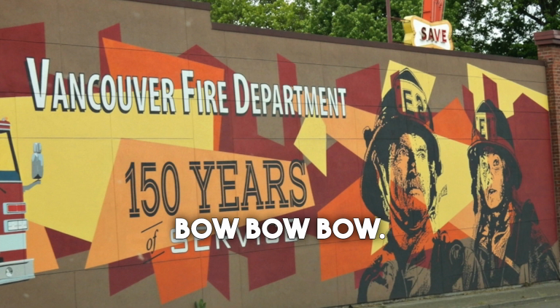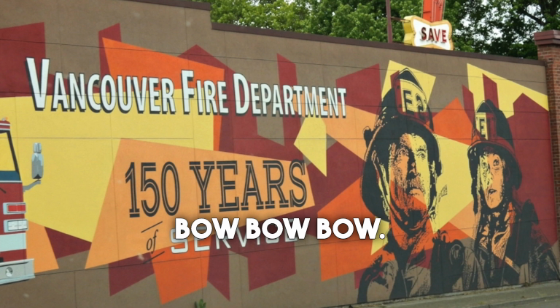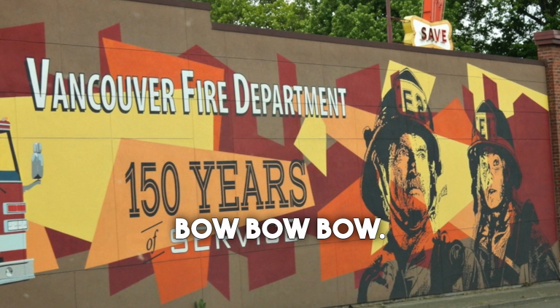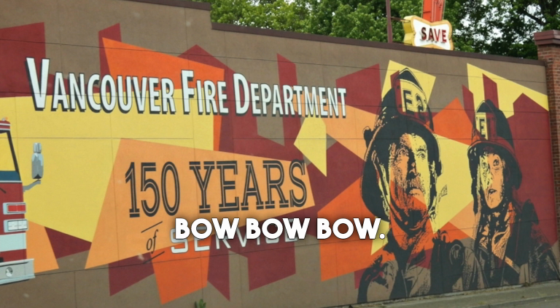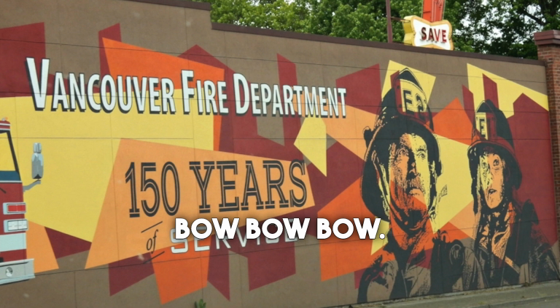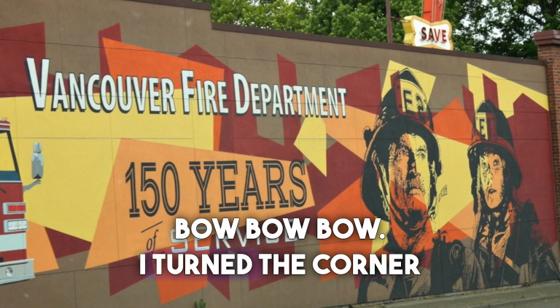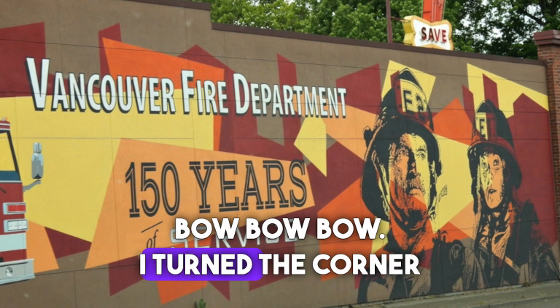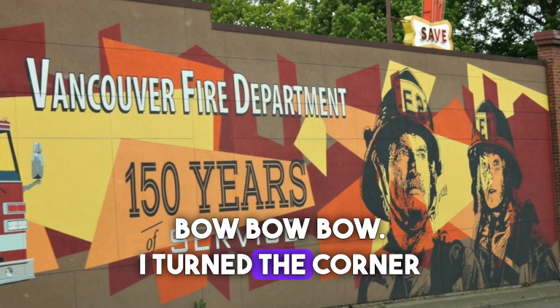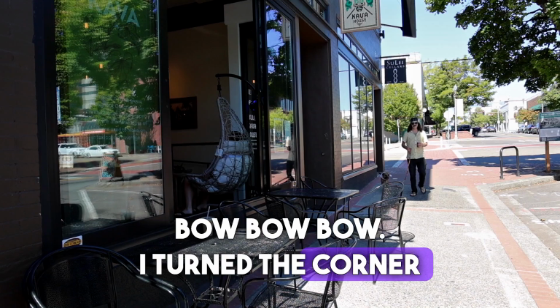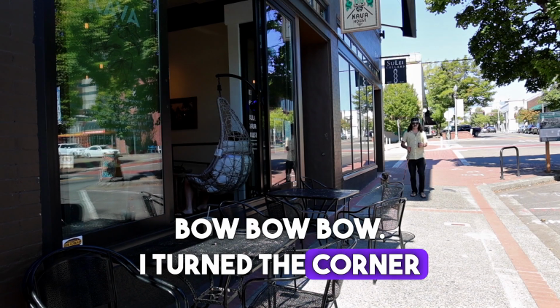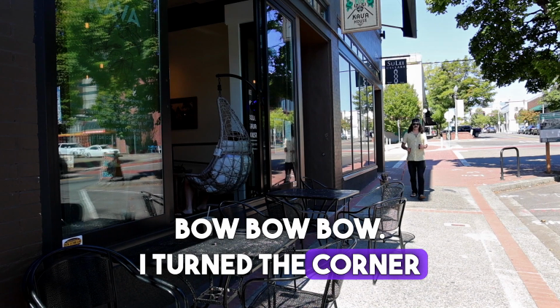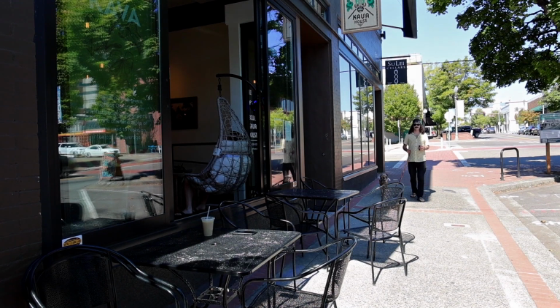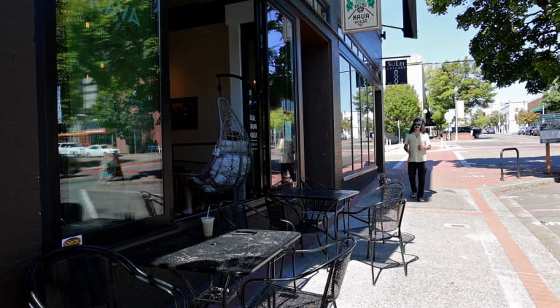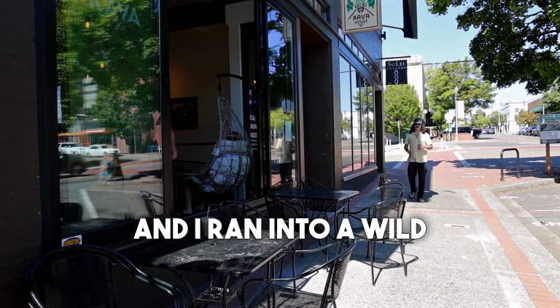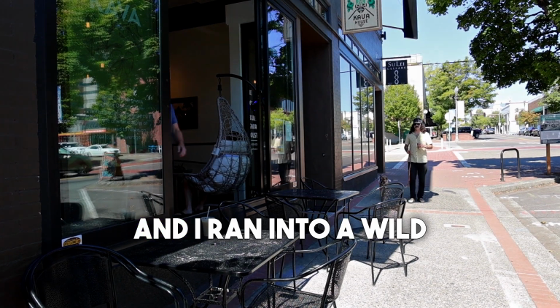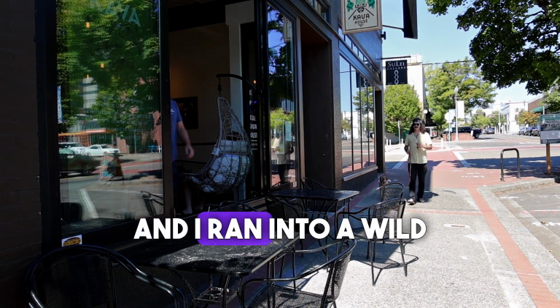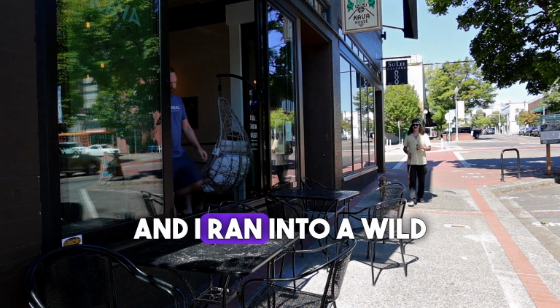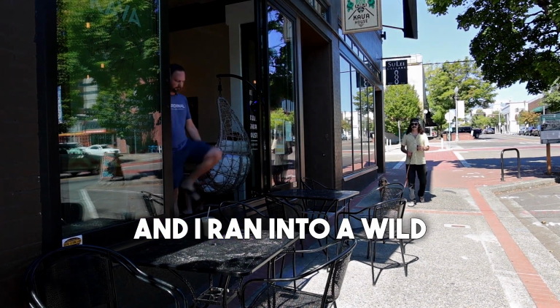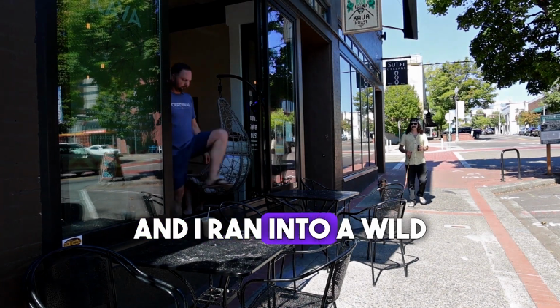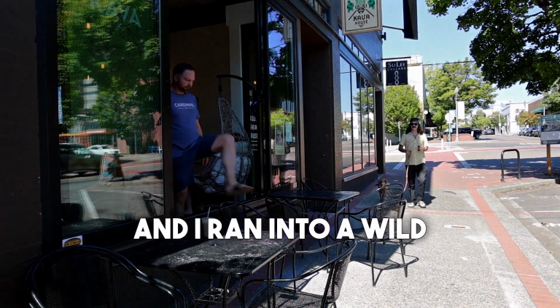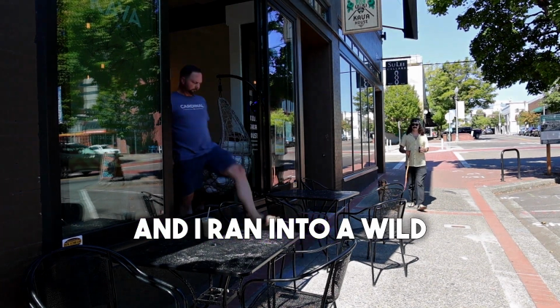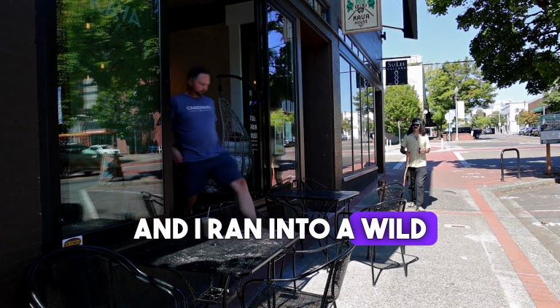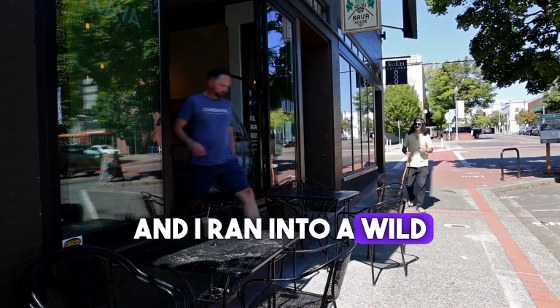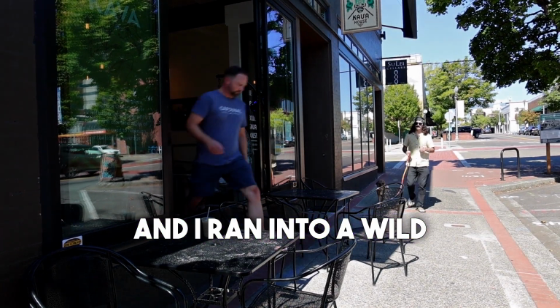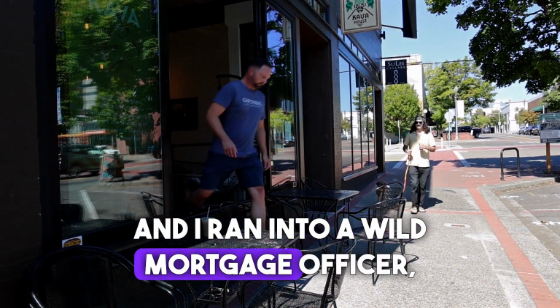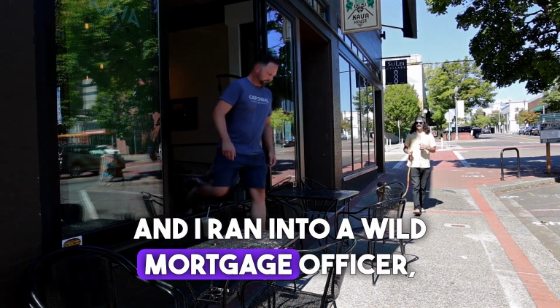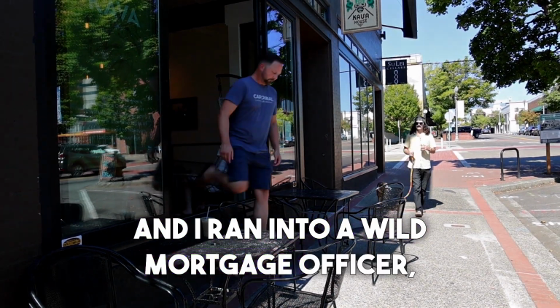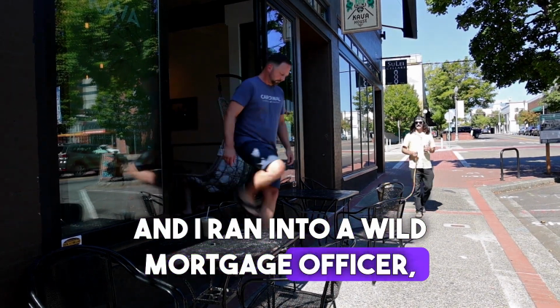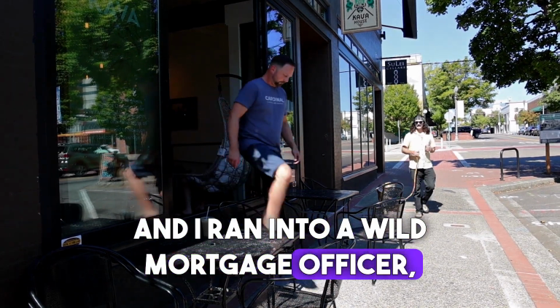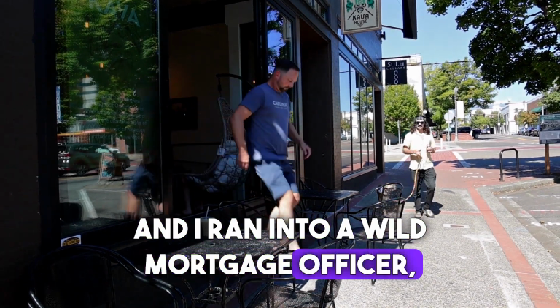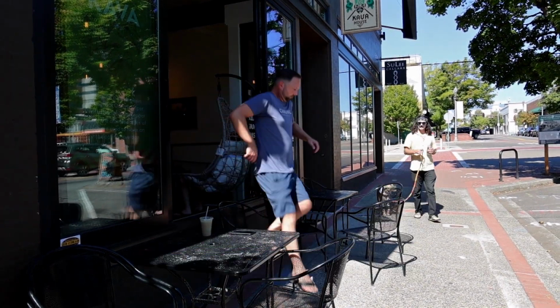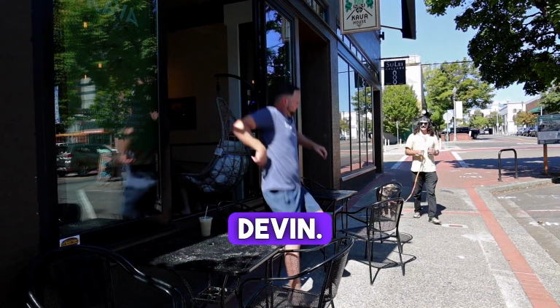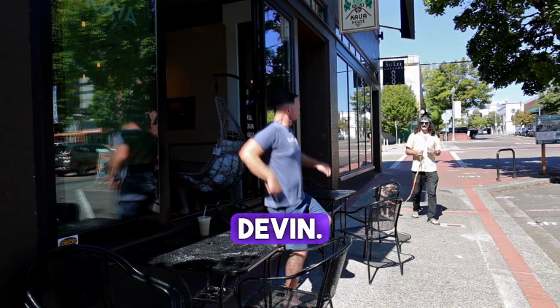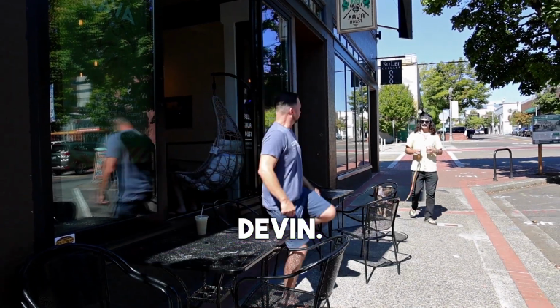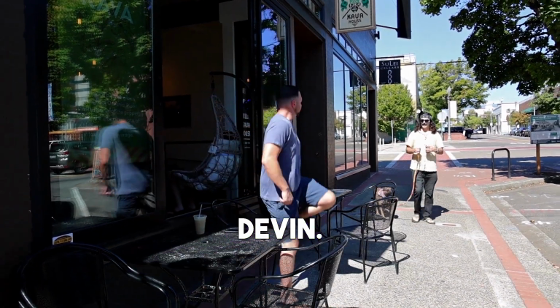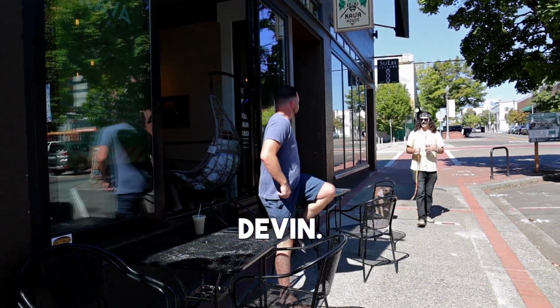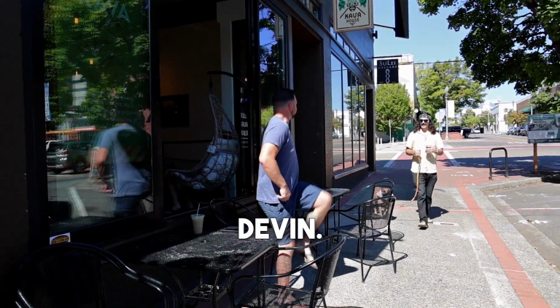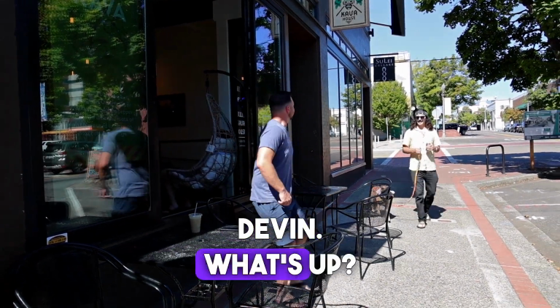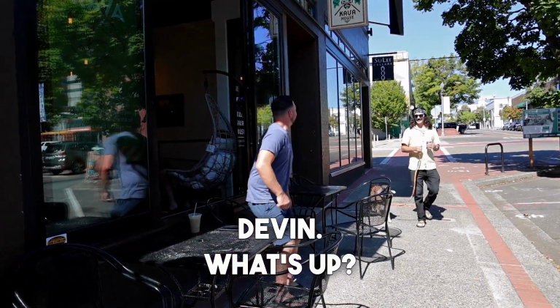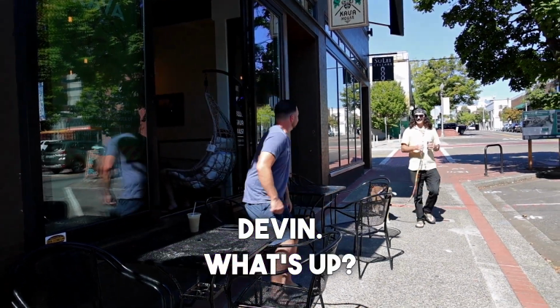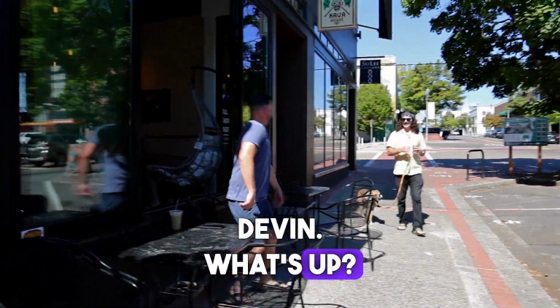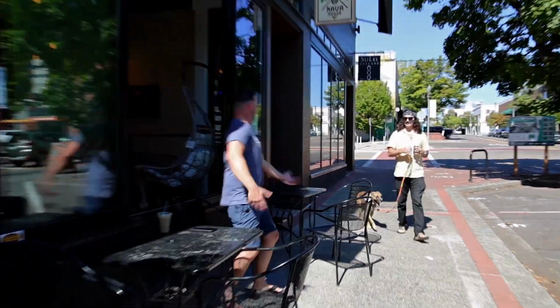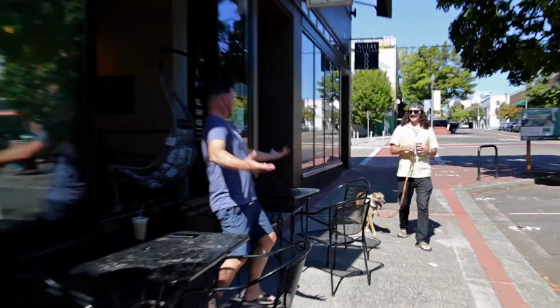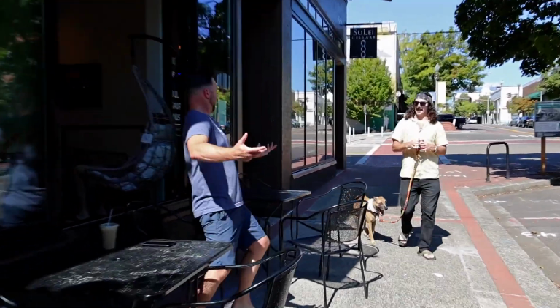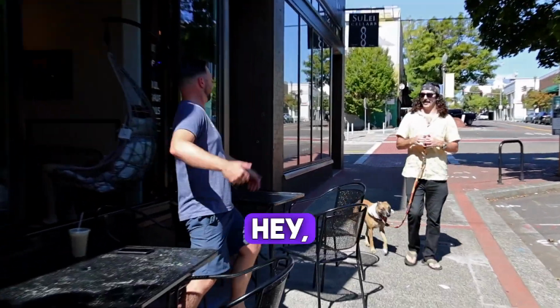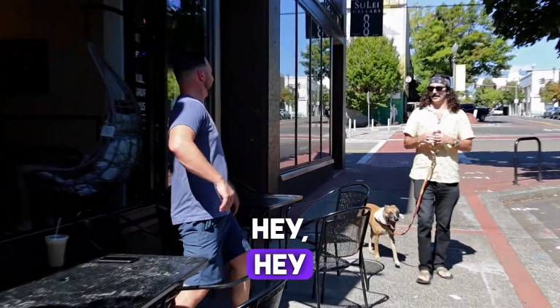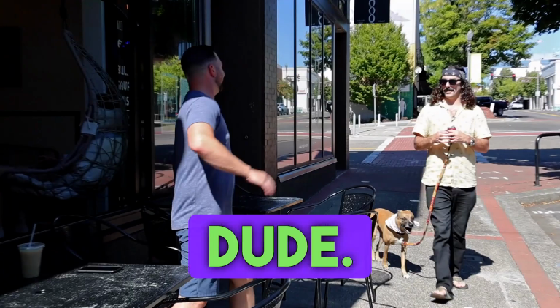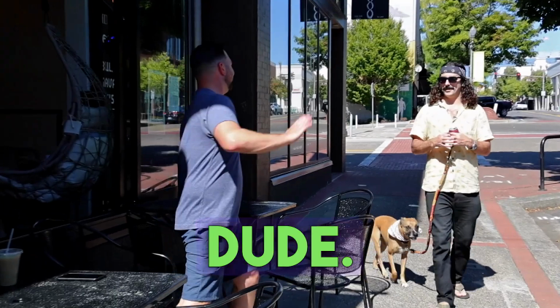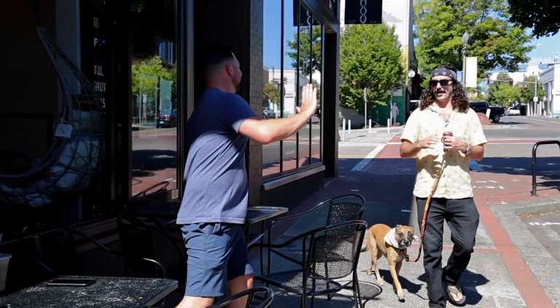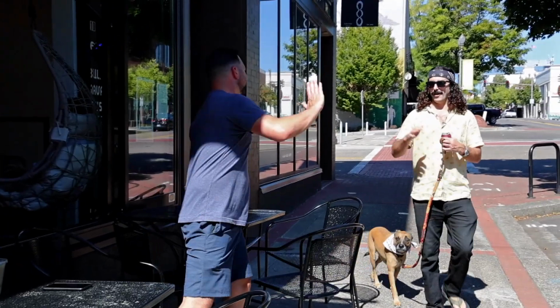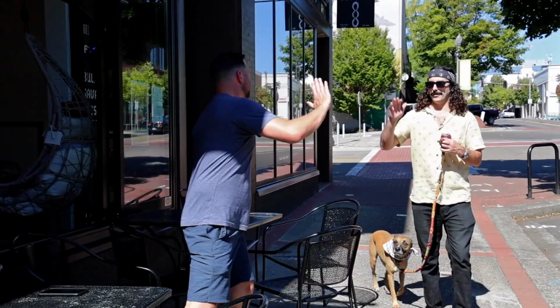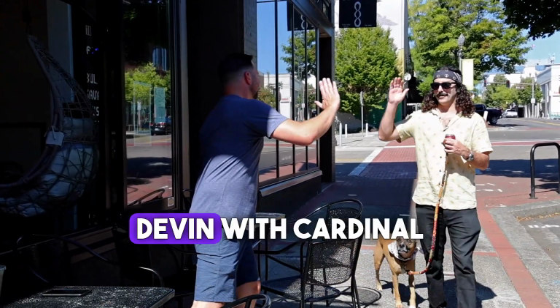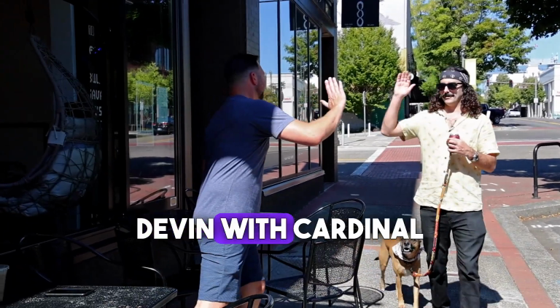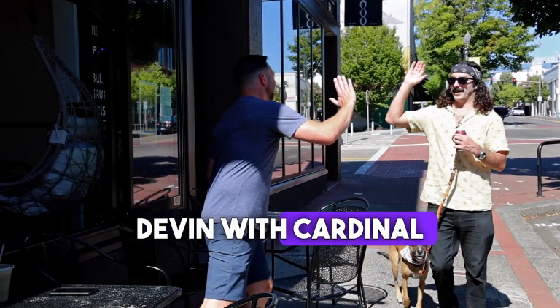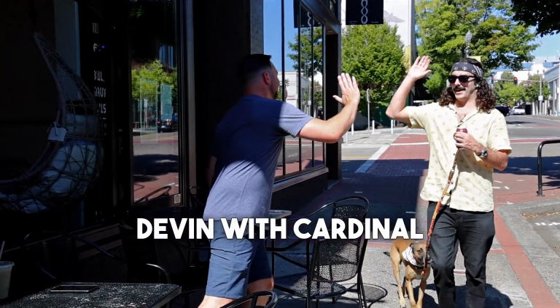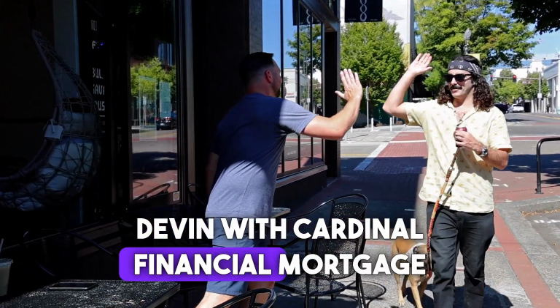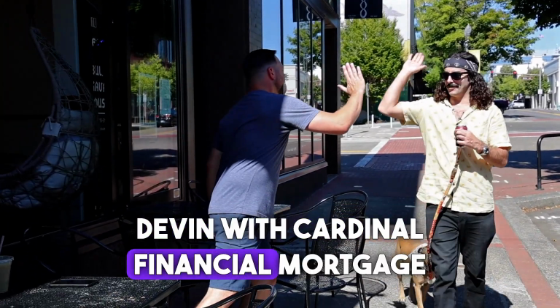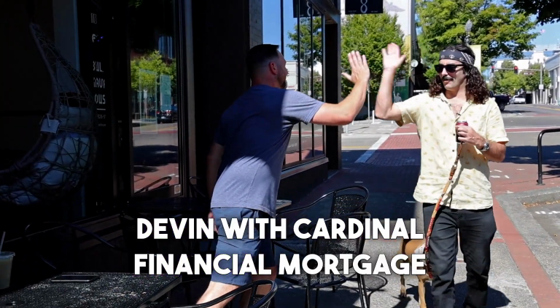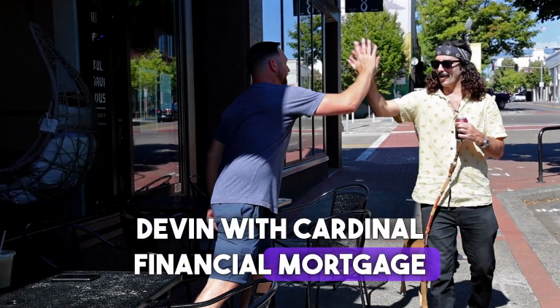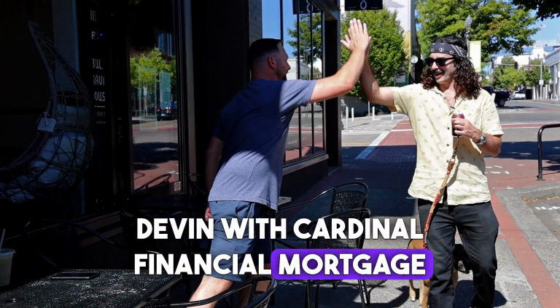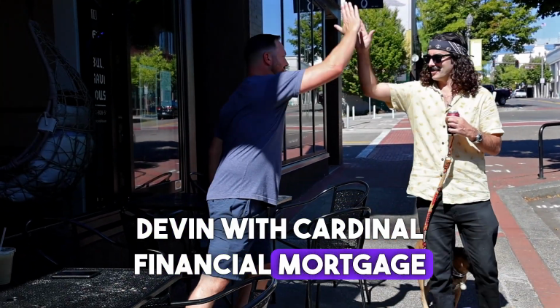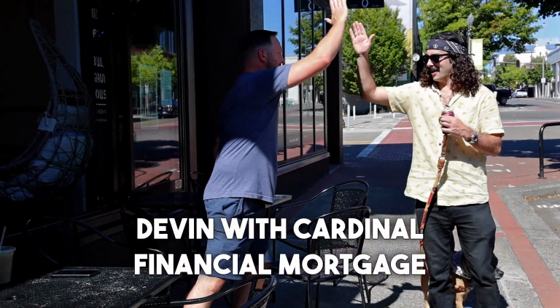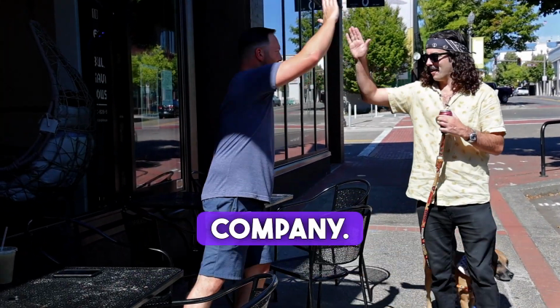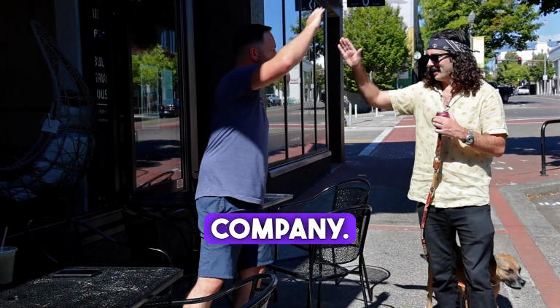I turned the corner and I ran into a wild mortgage officer, Devin — Cardinal Financial Mortgage Company.